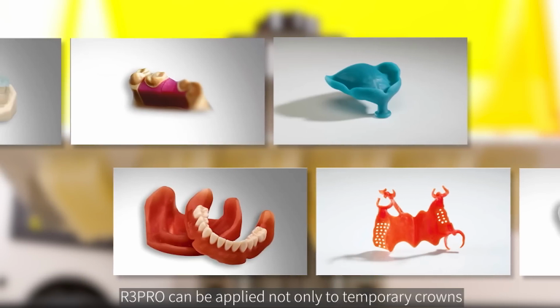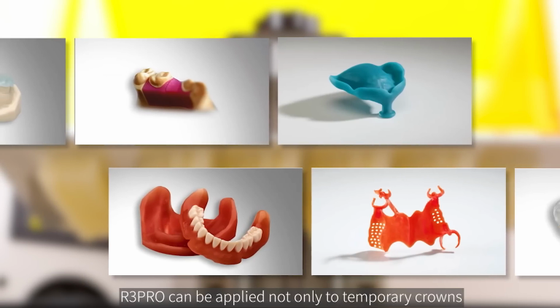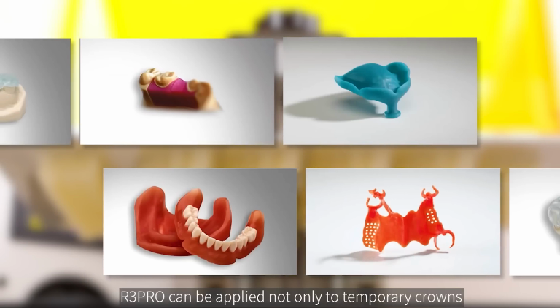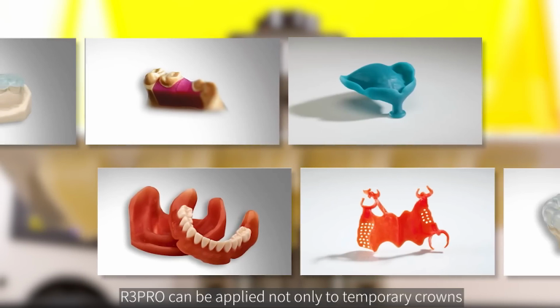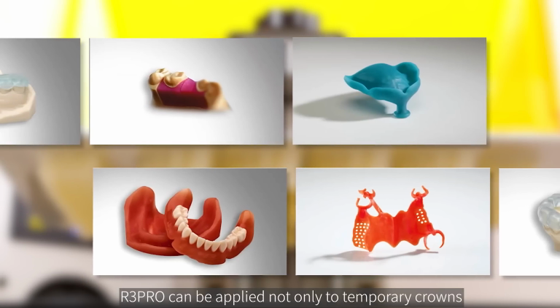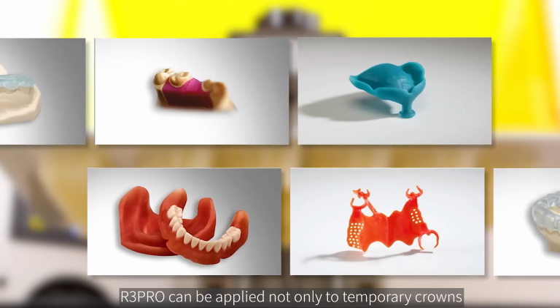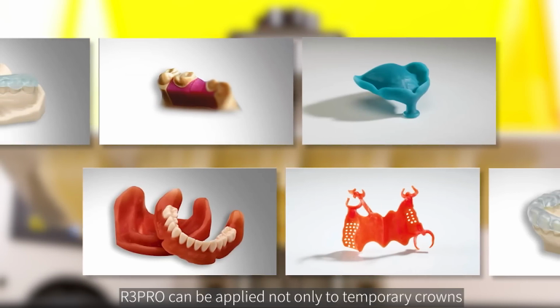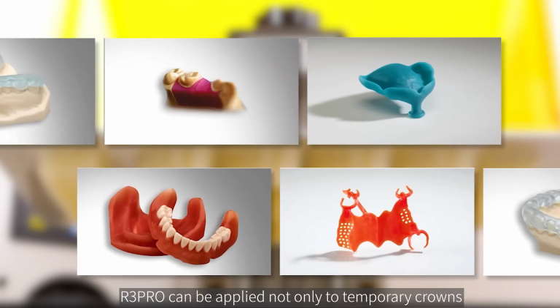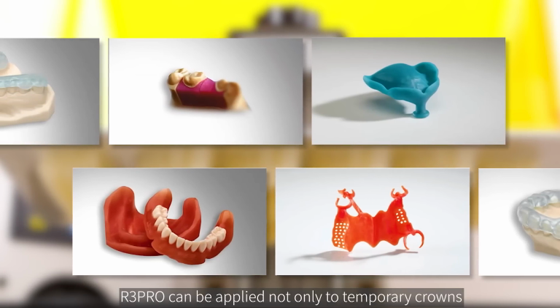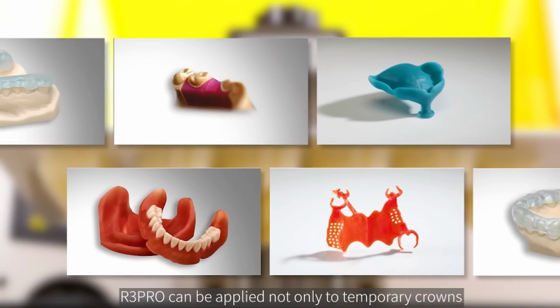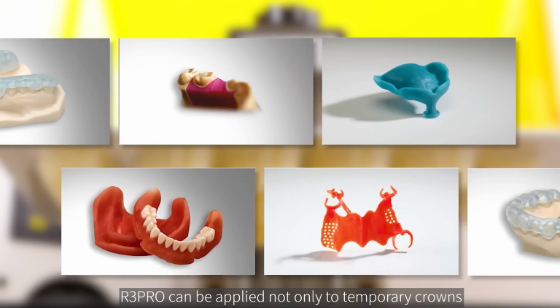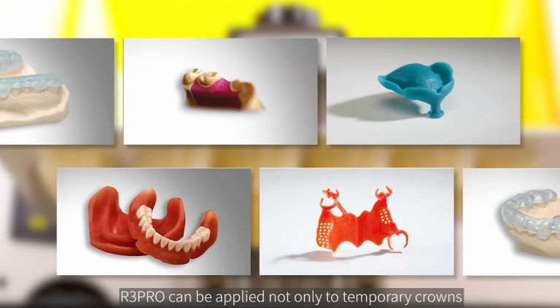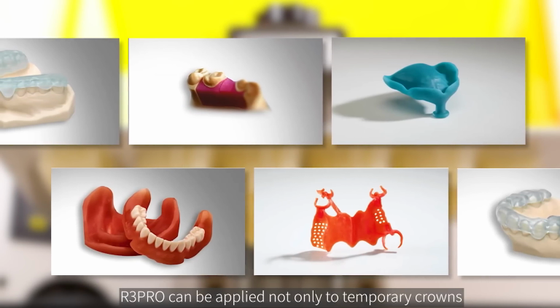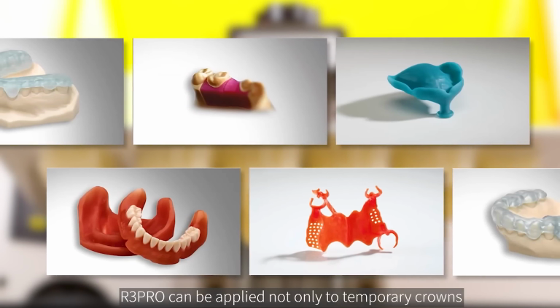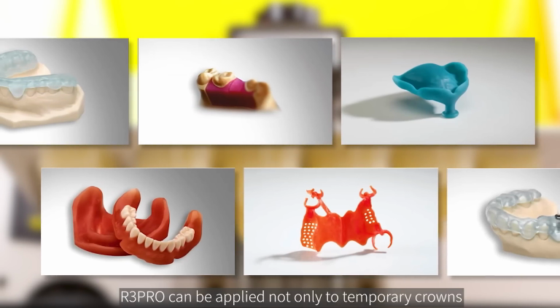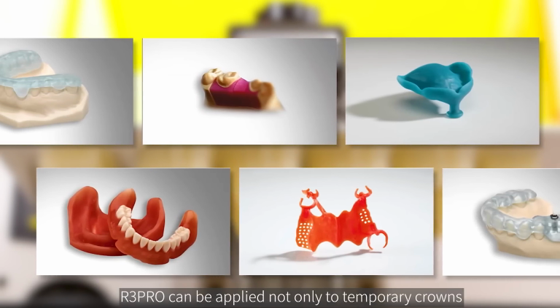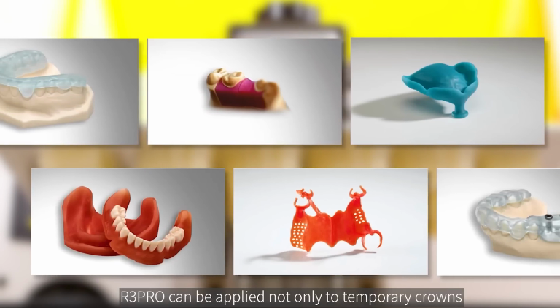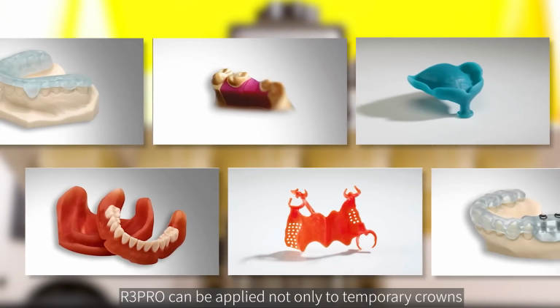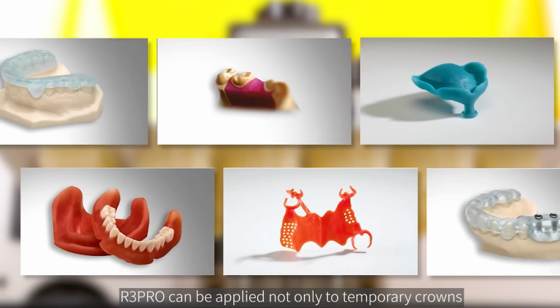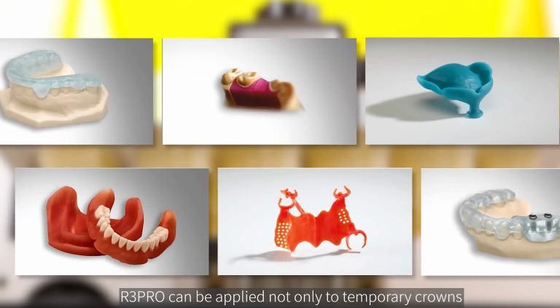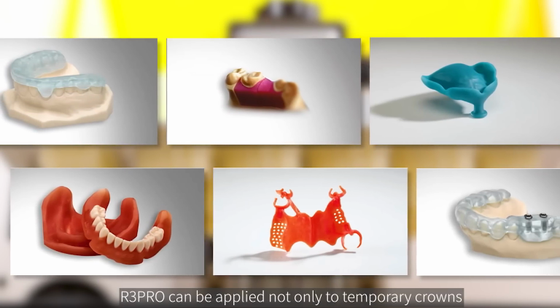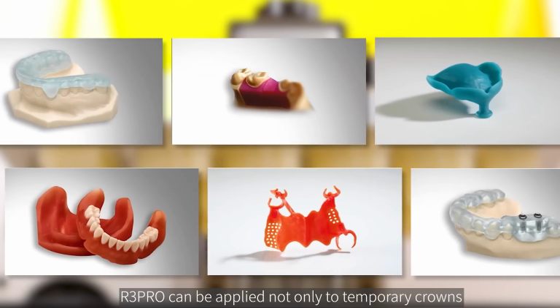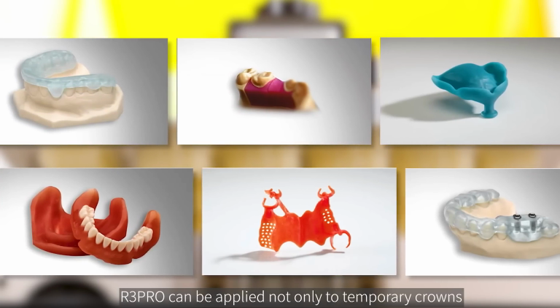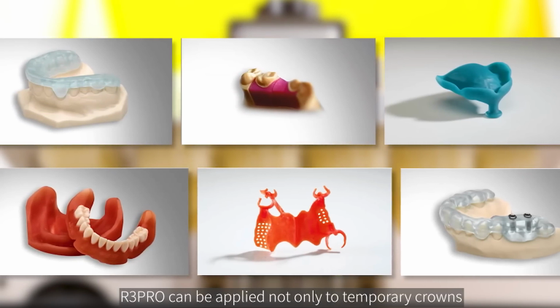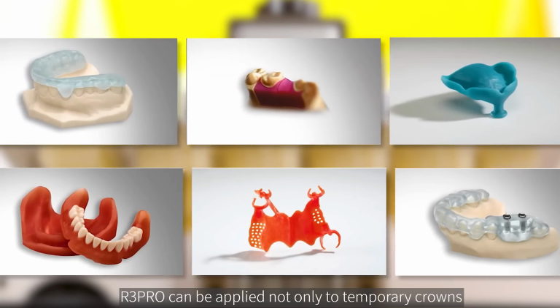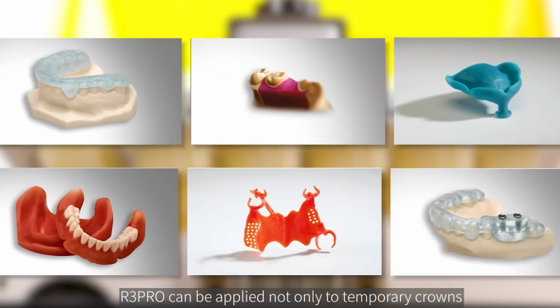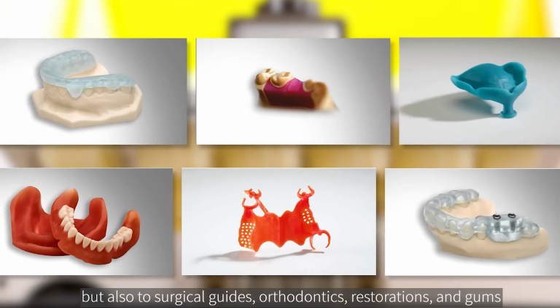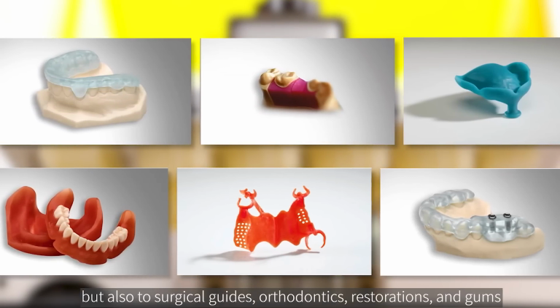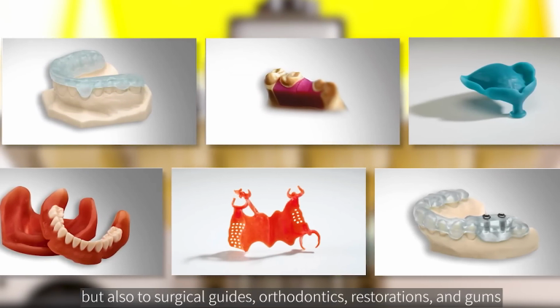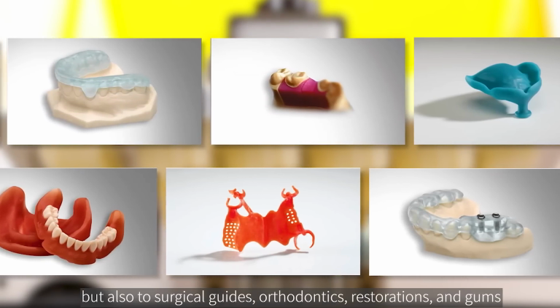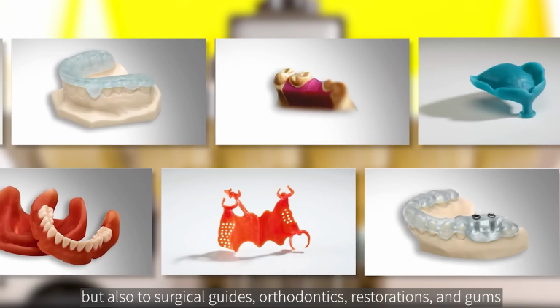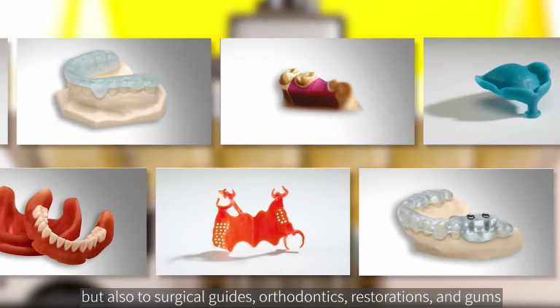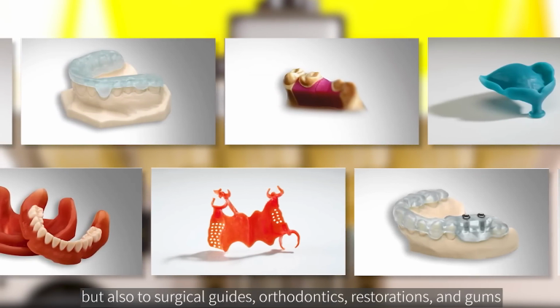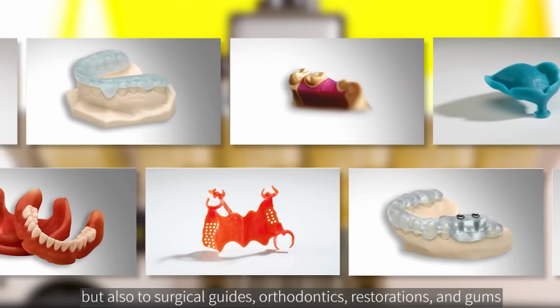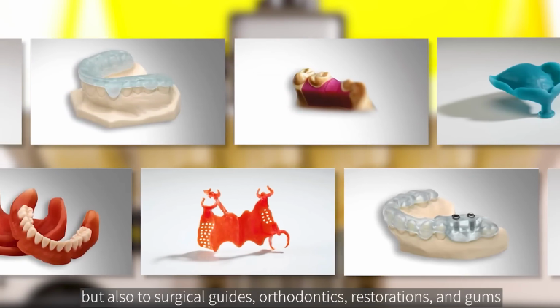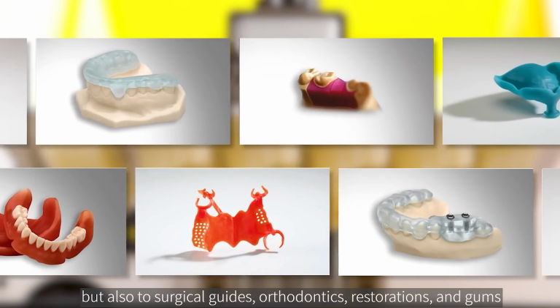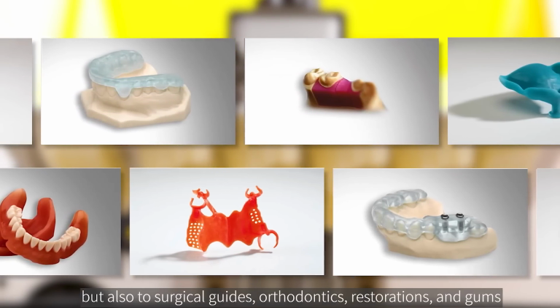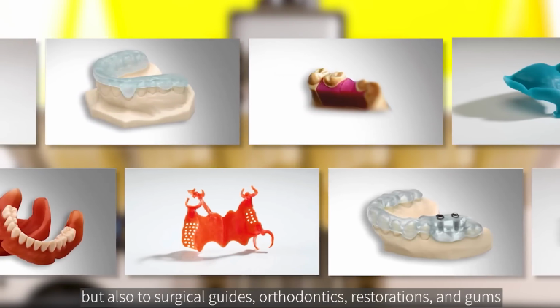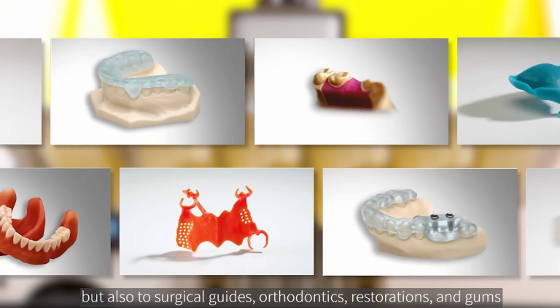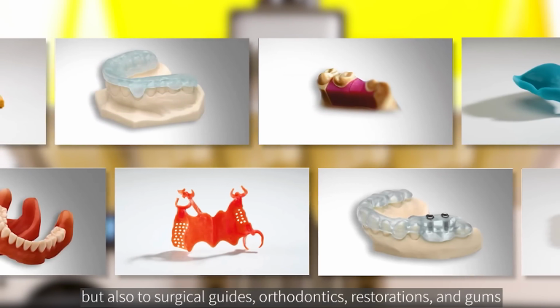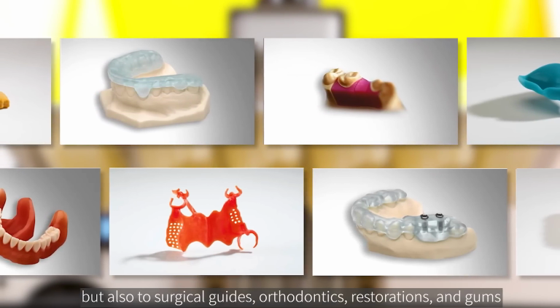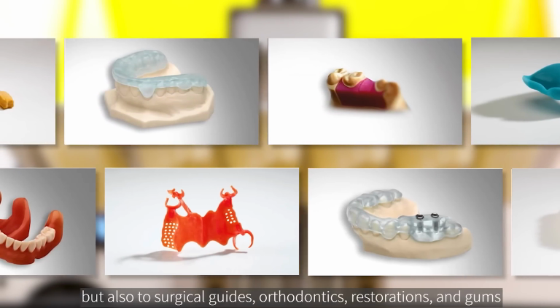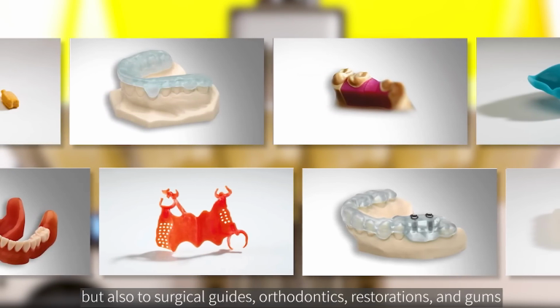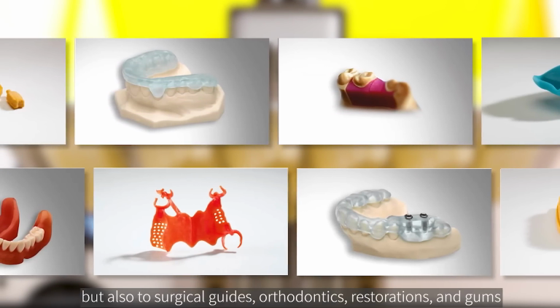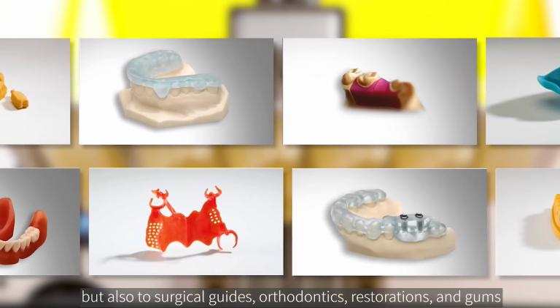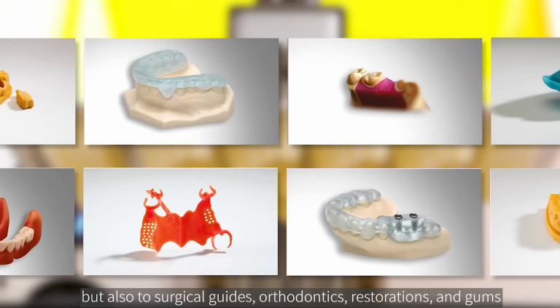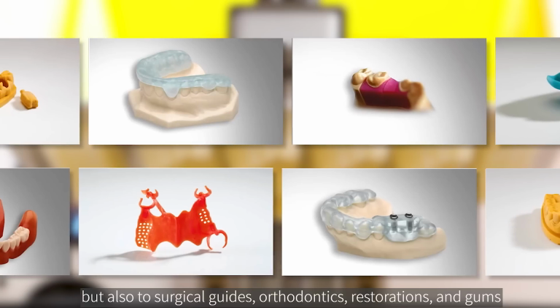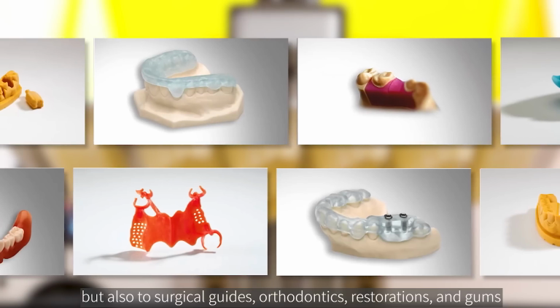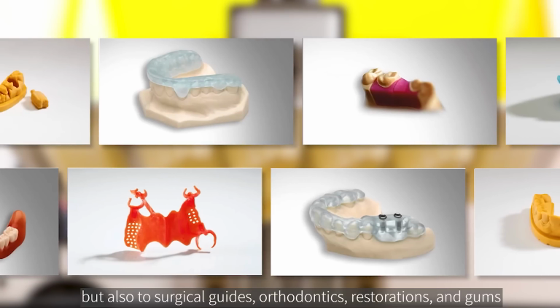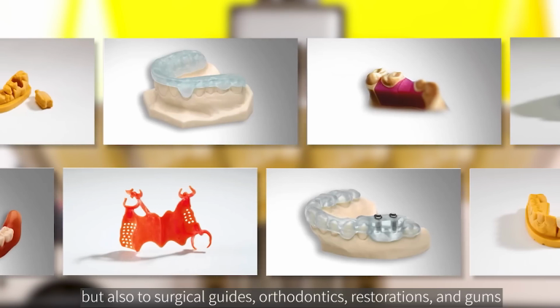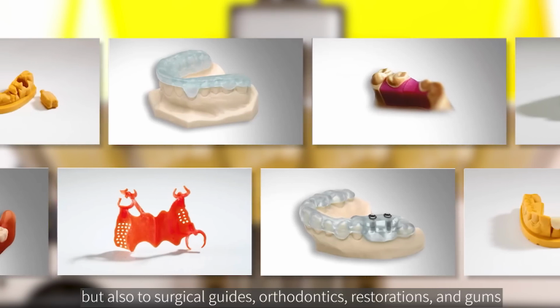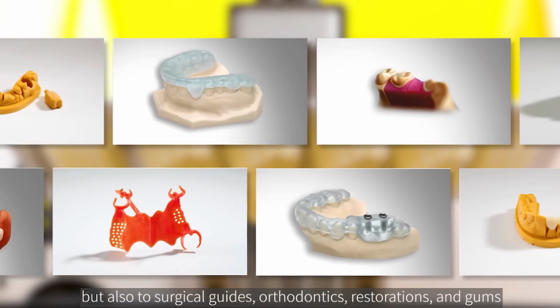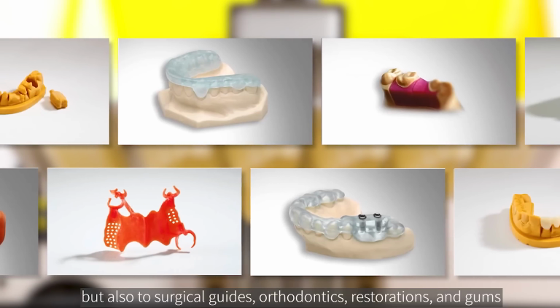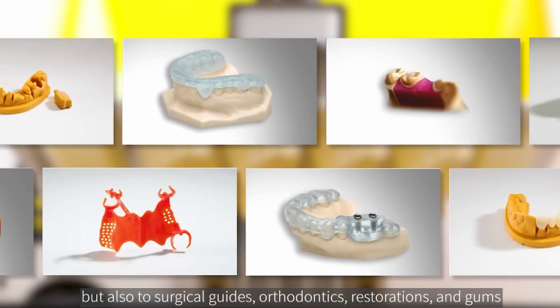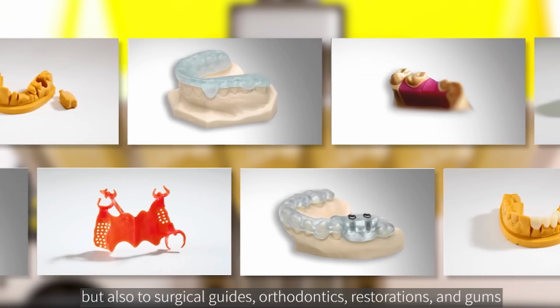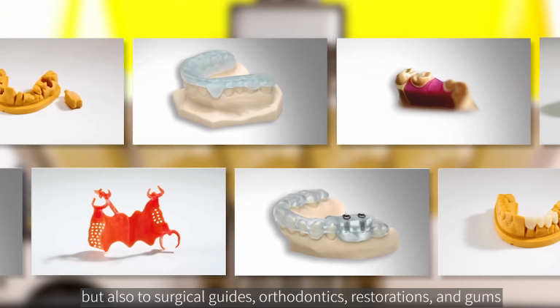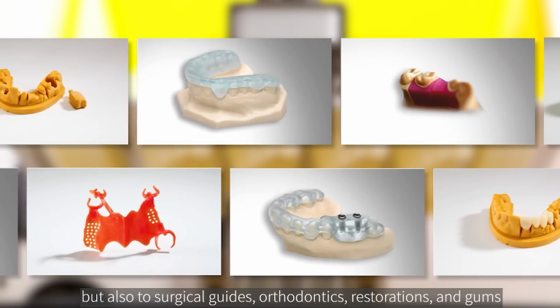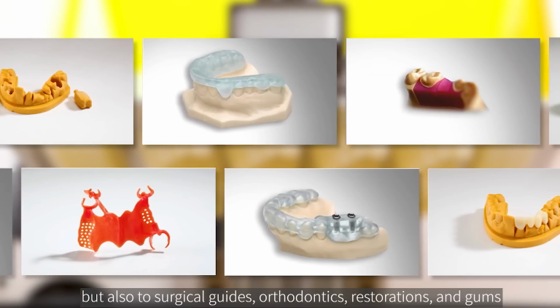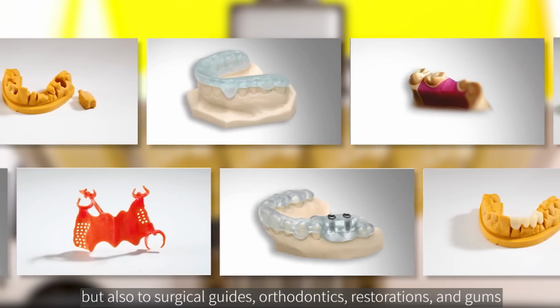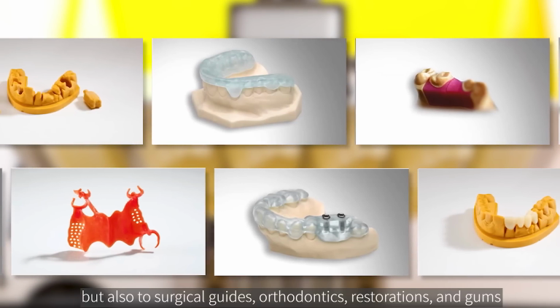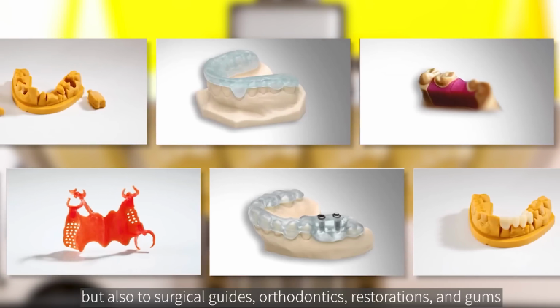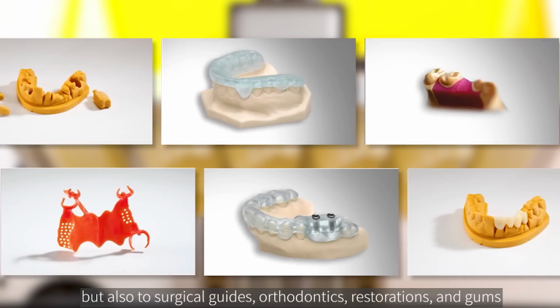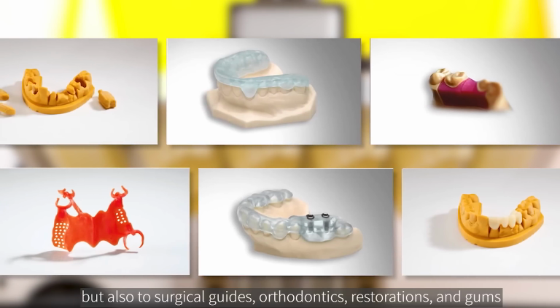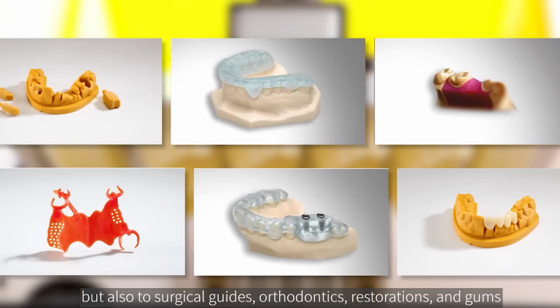The R3PRO can be applied not only to temporary crowns, but also to surgical guides, orthodontics, restorations, and gums.